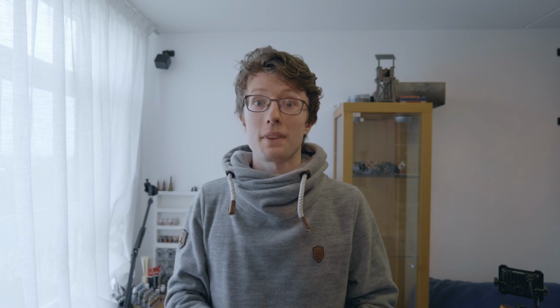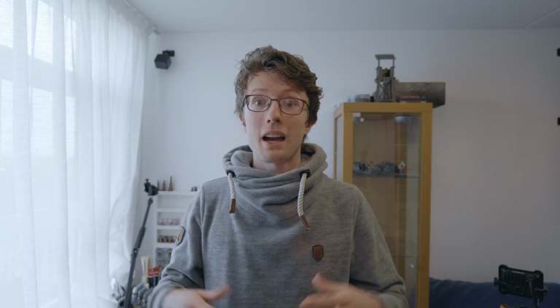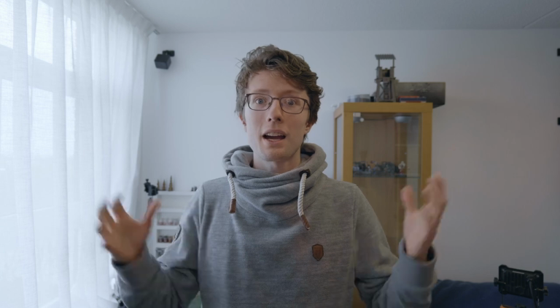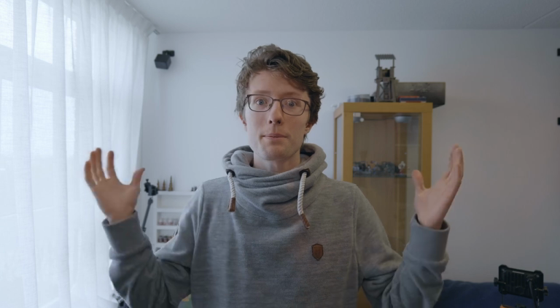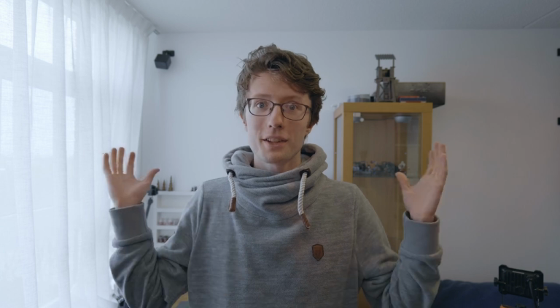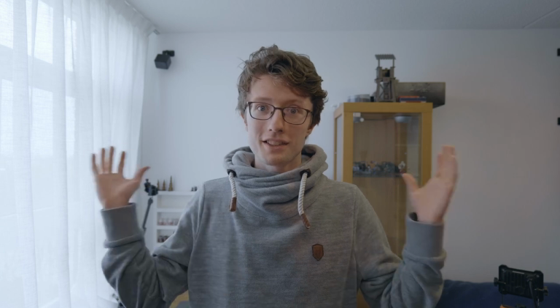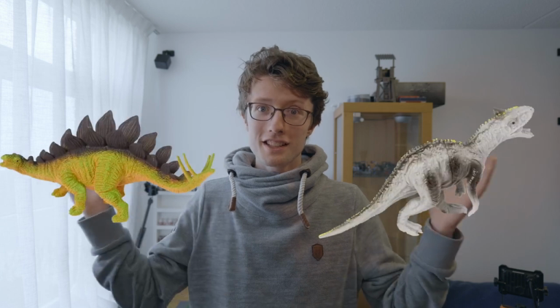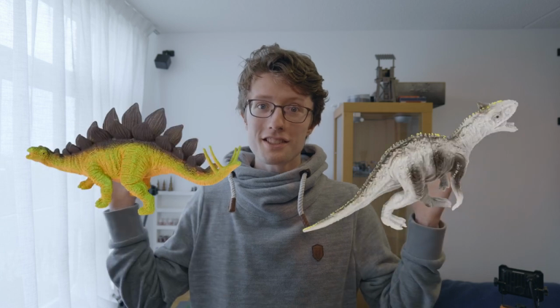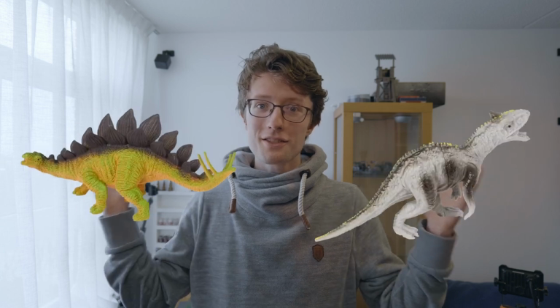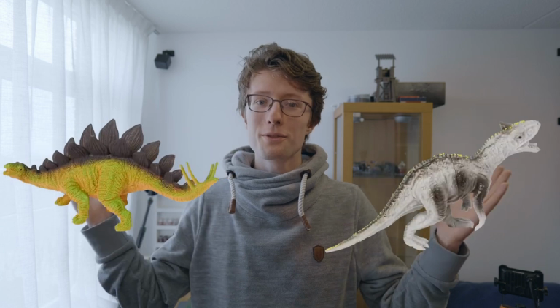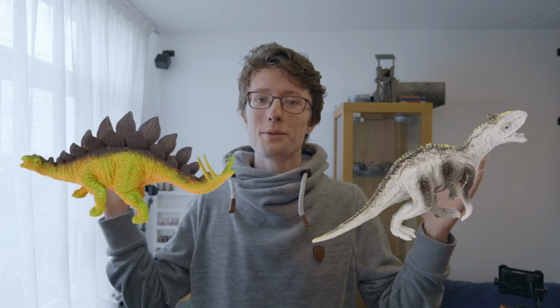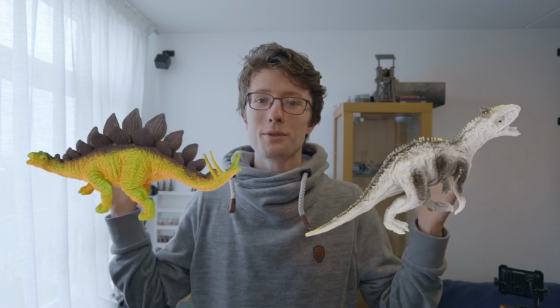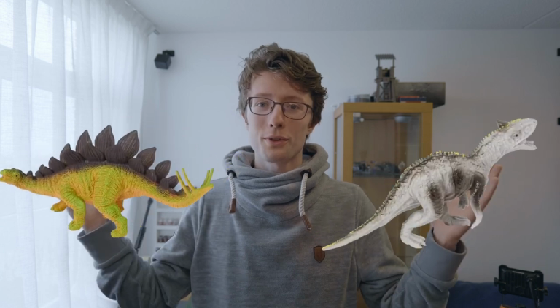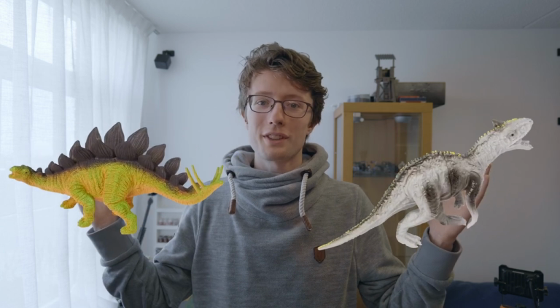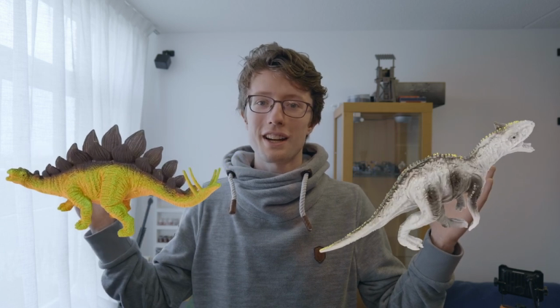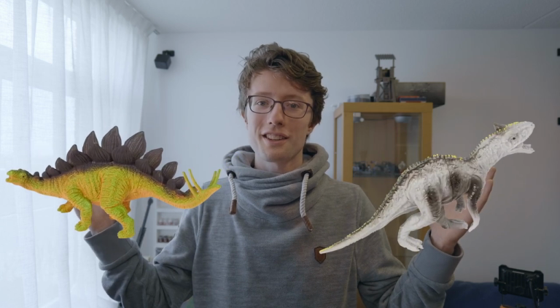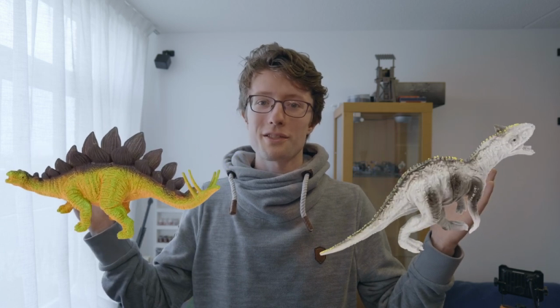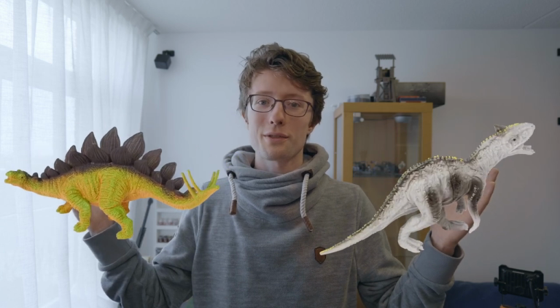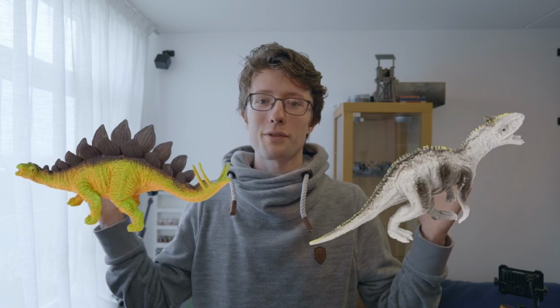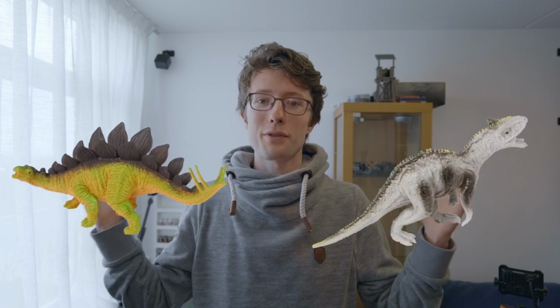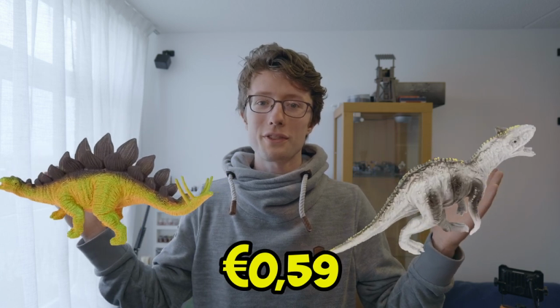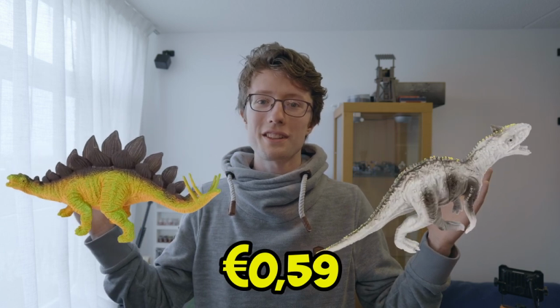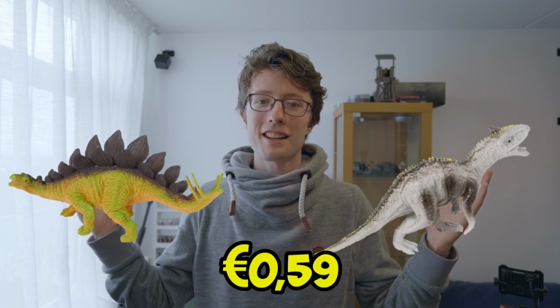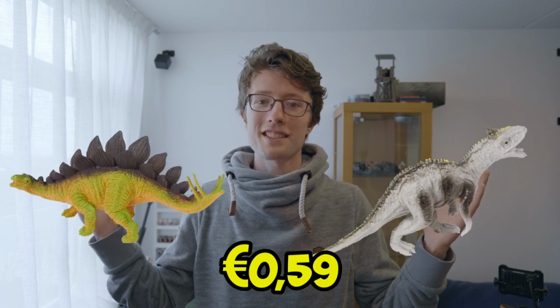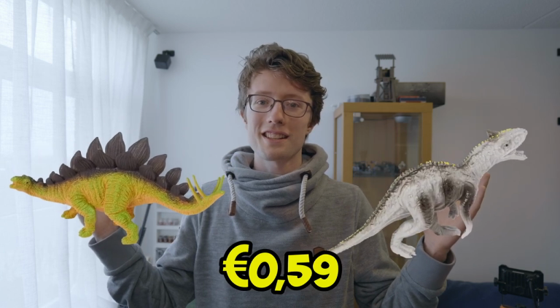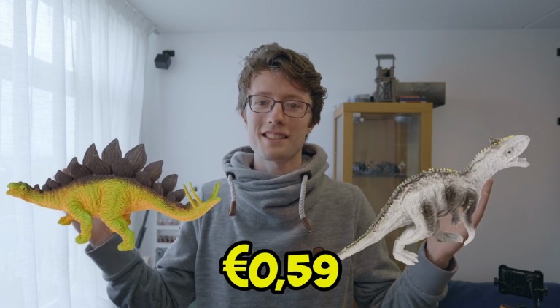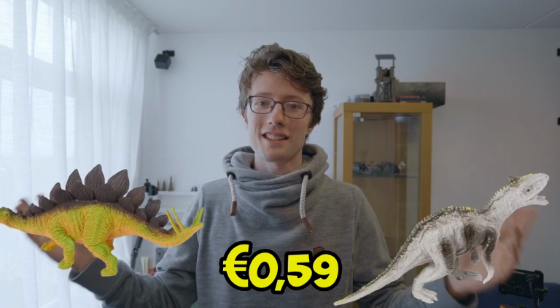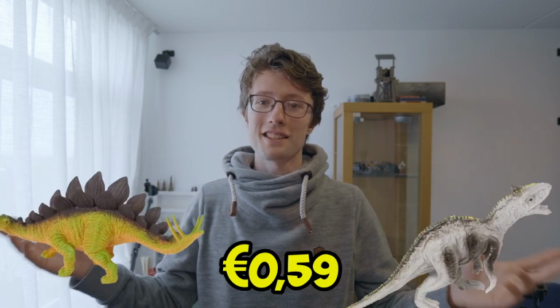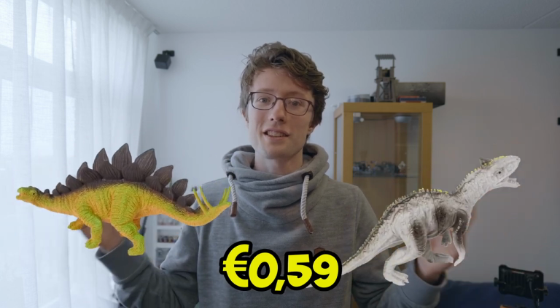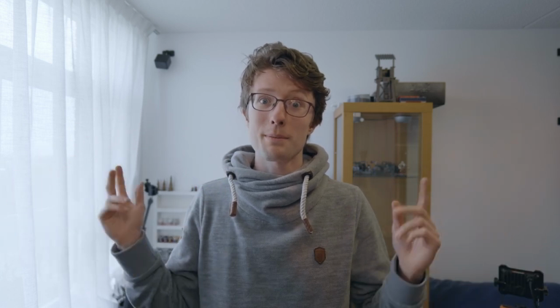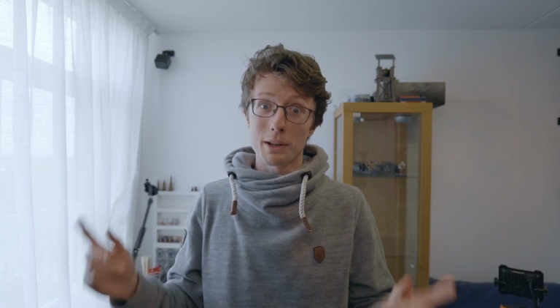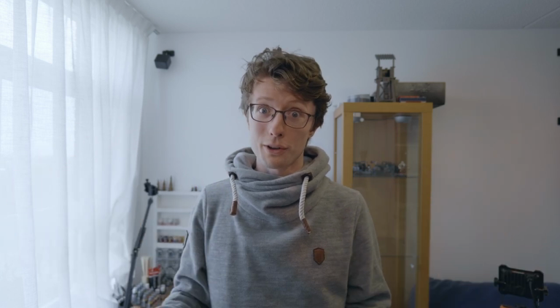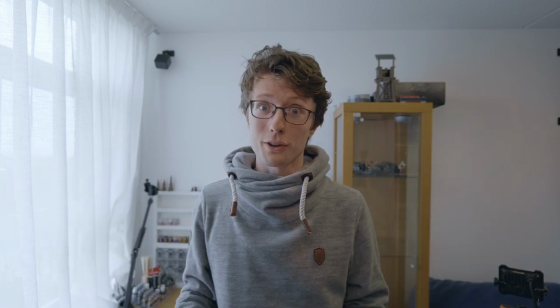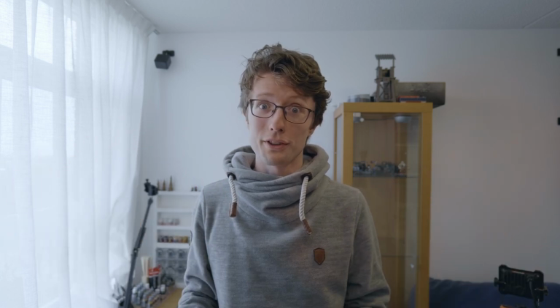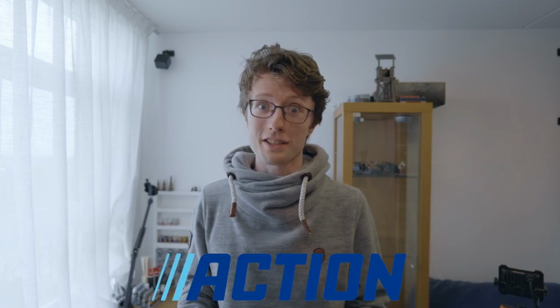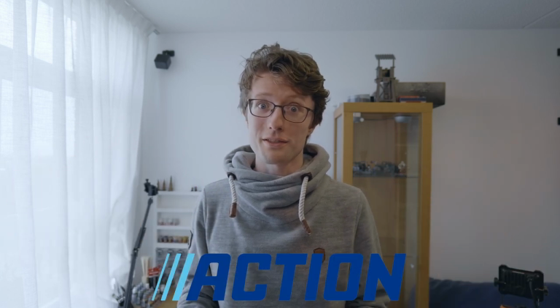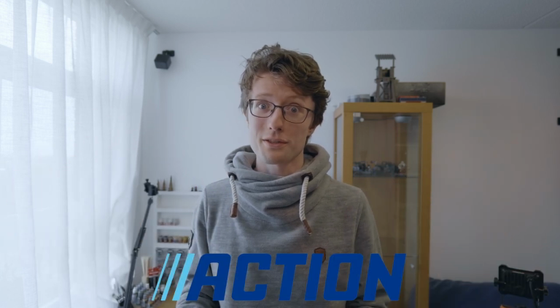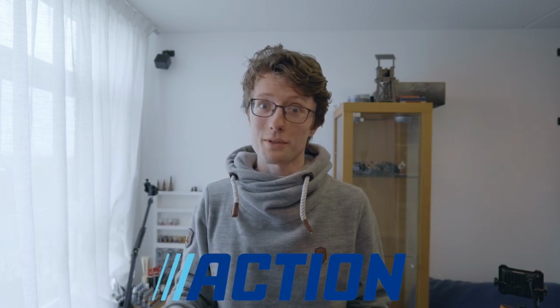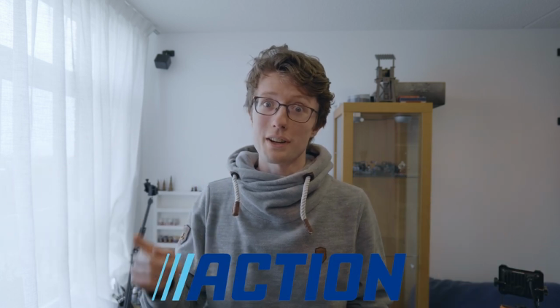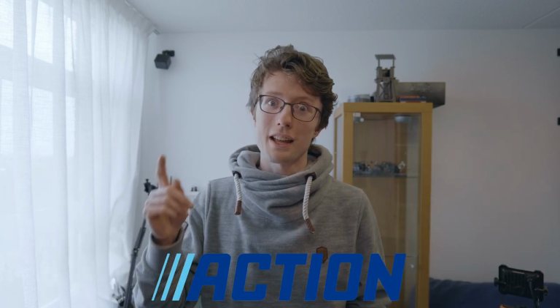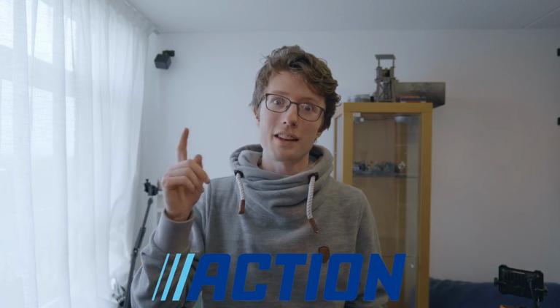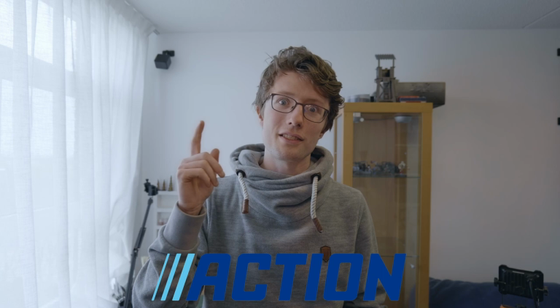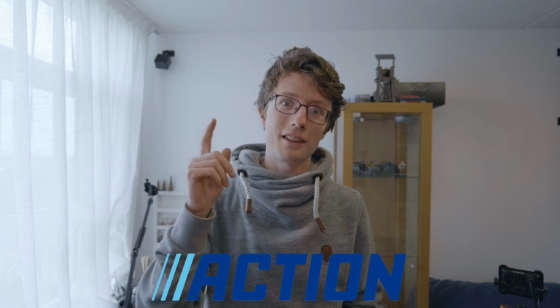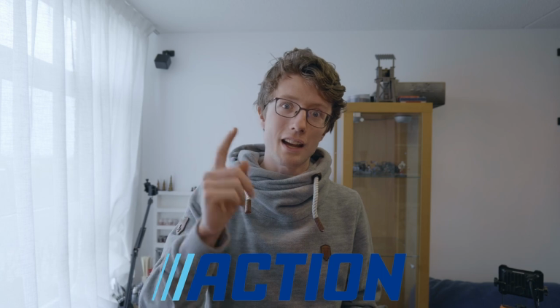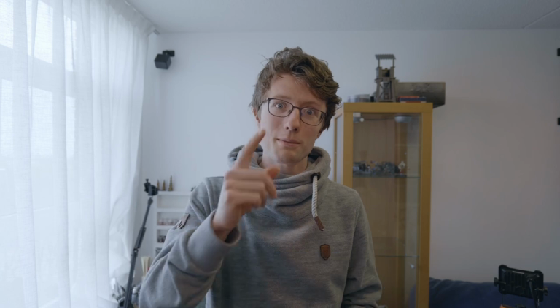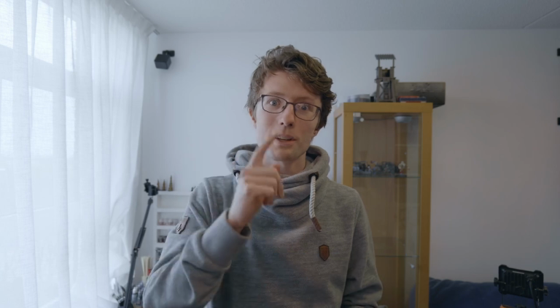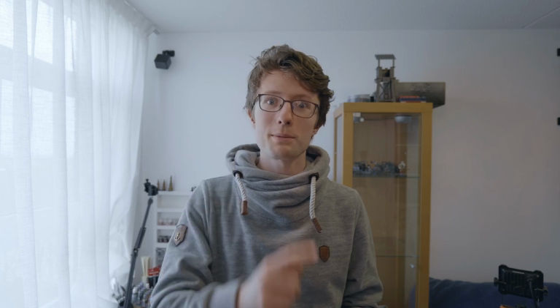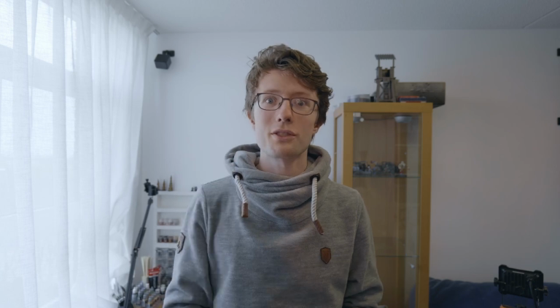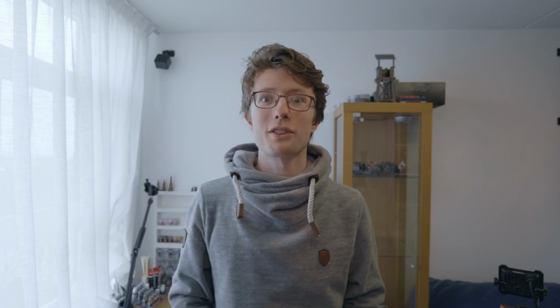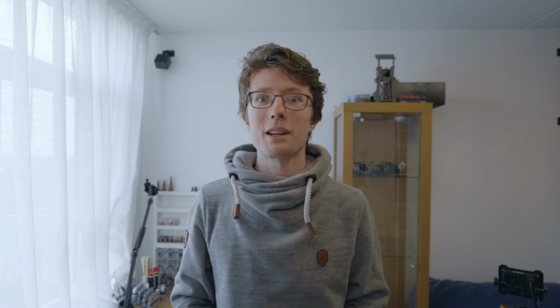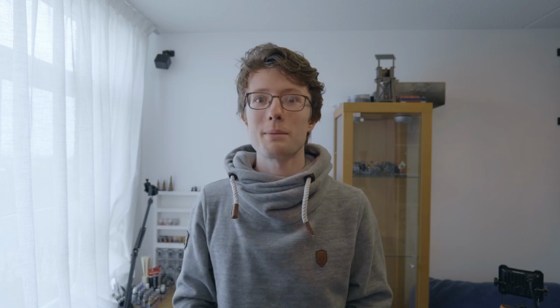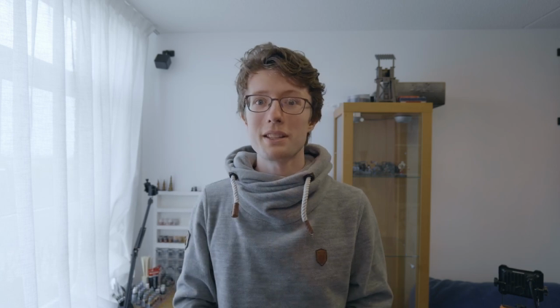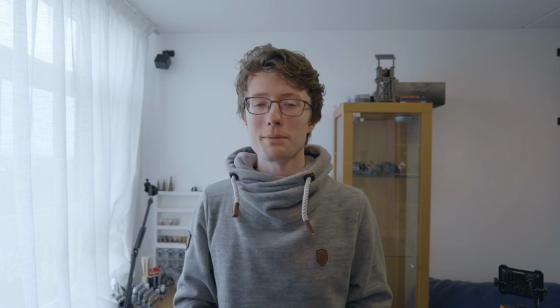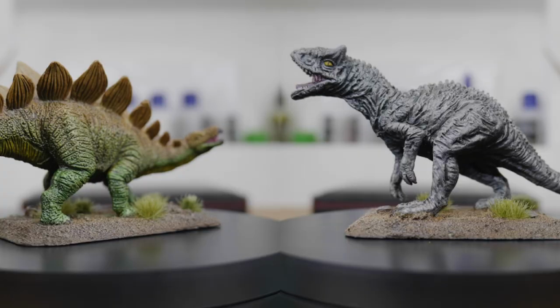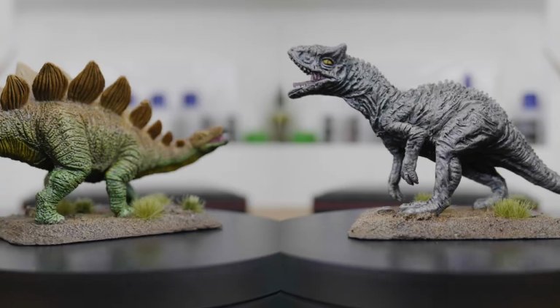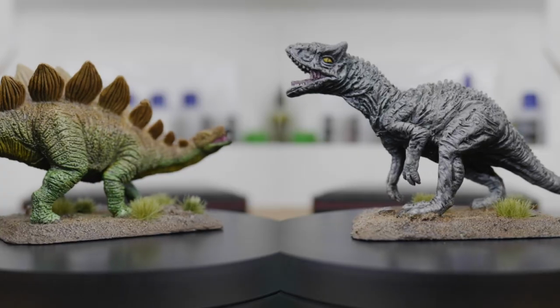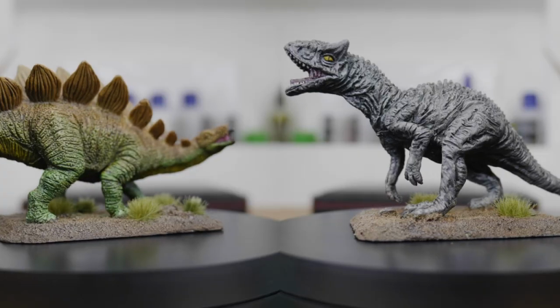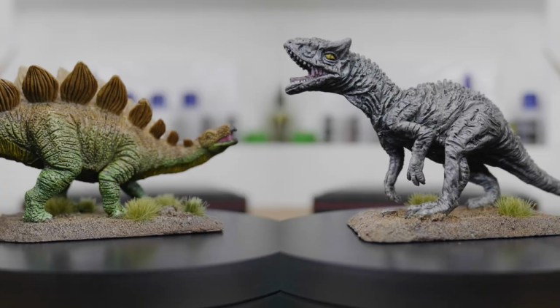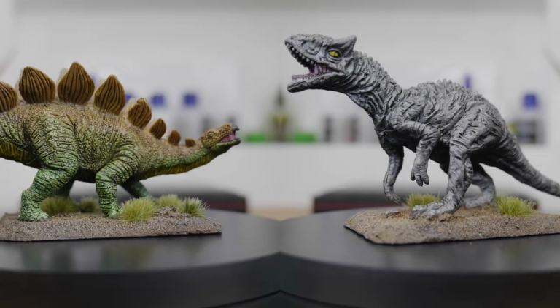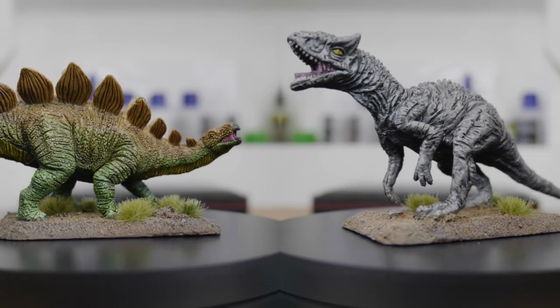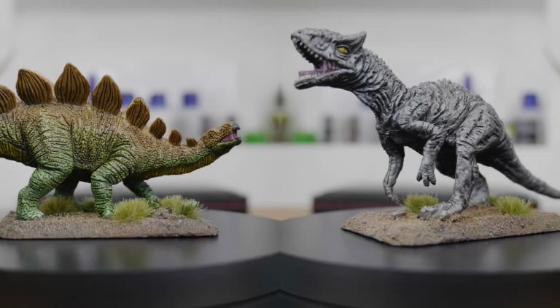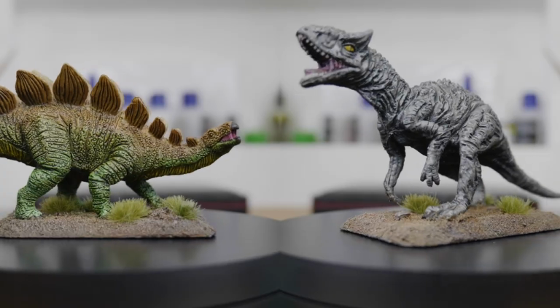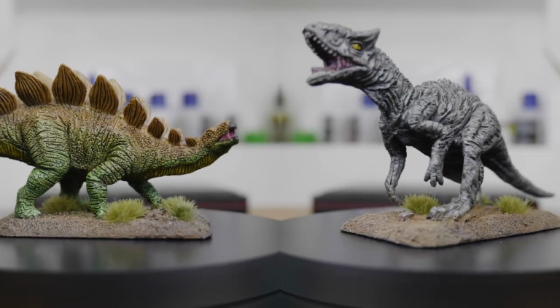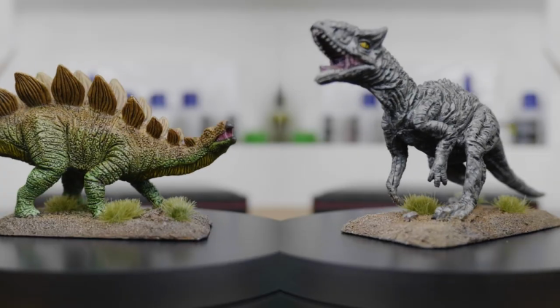I bought these two toy dinosaurs for 59 cents each at my local discount store, and I'm going to be turning them into miniatures for Dungeons and Dragons.